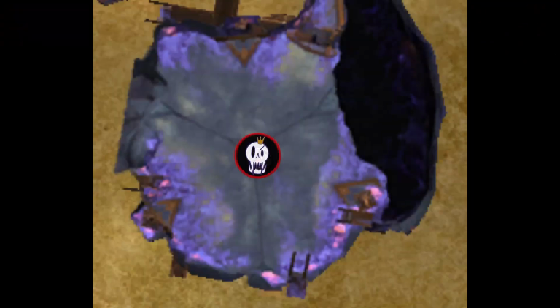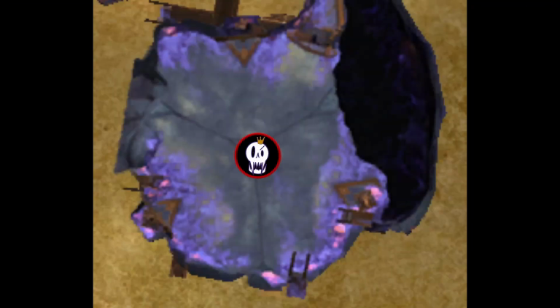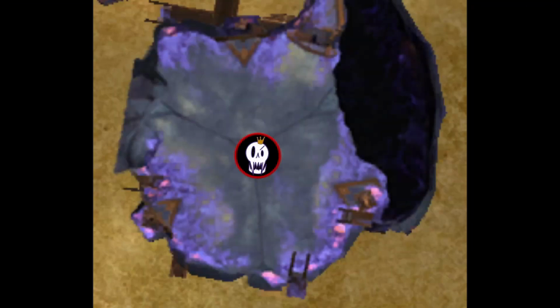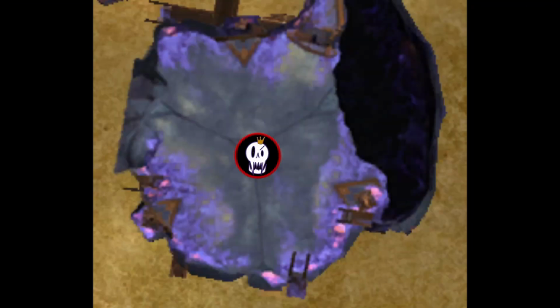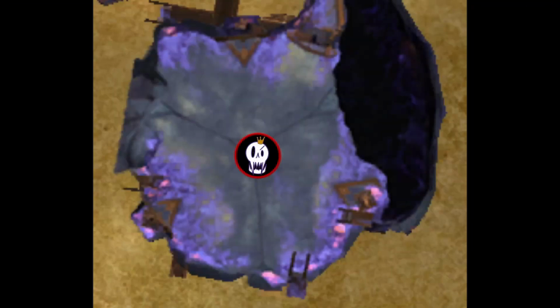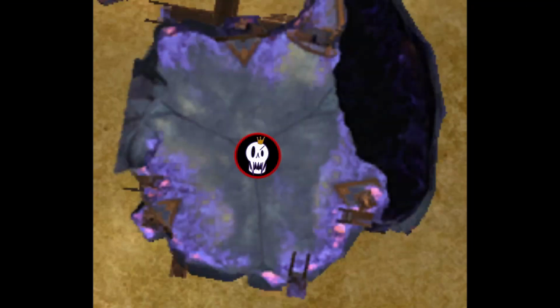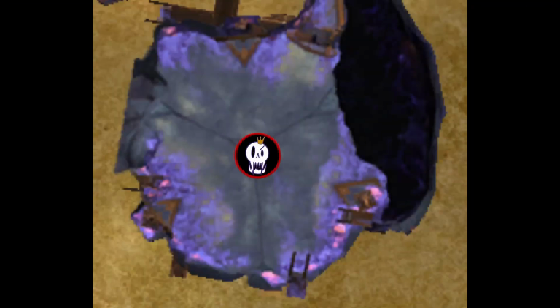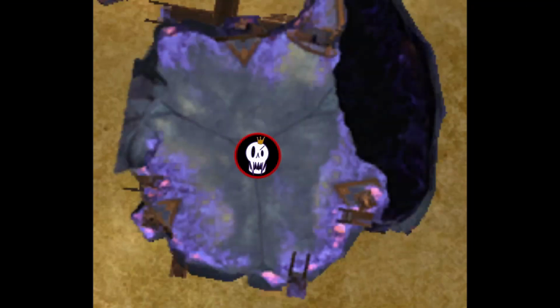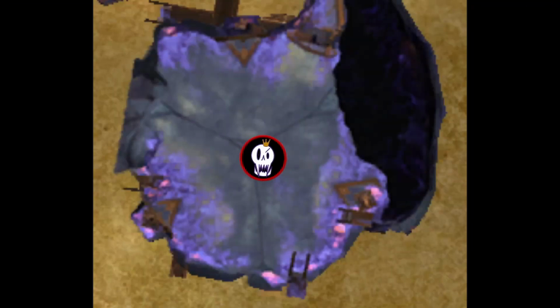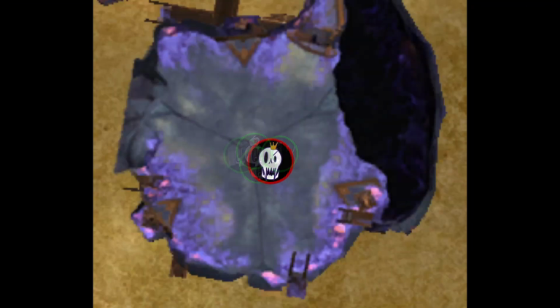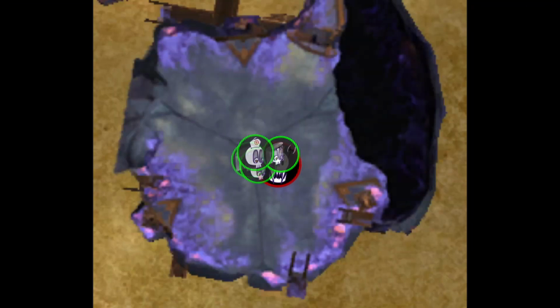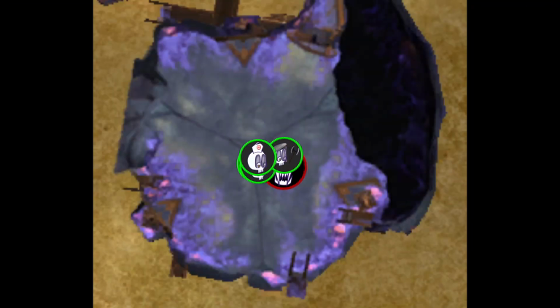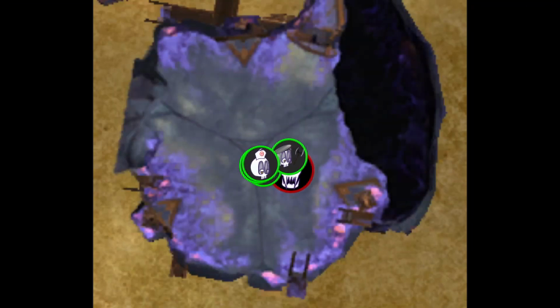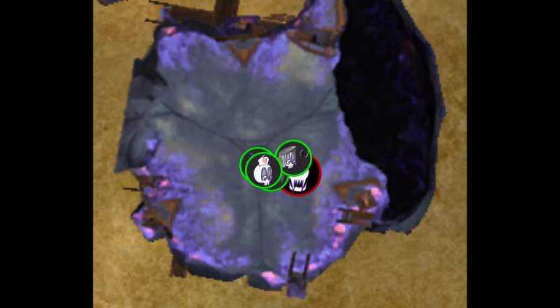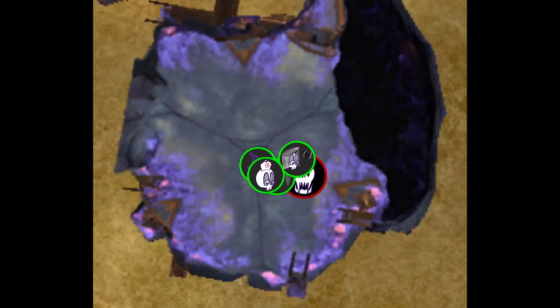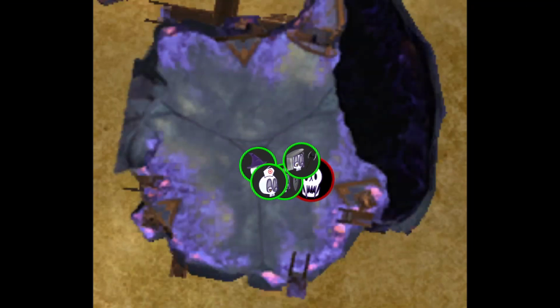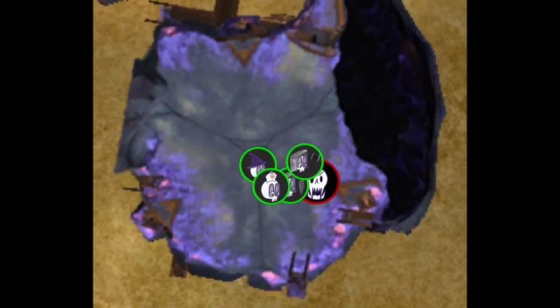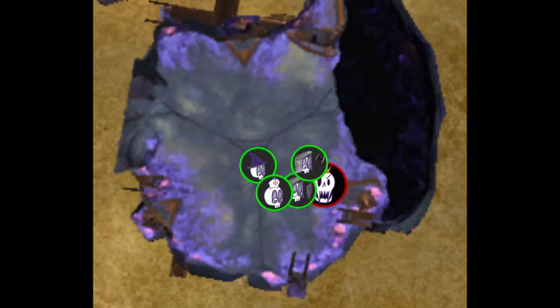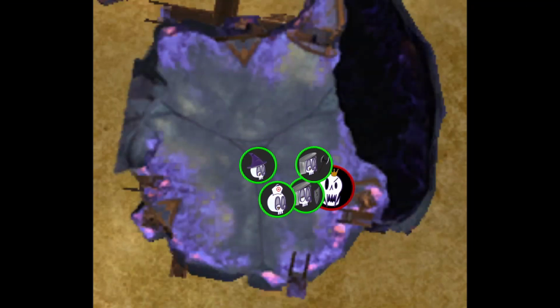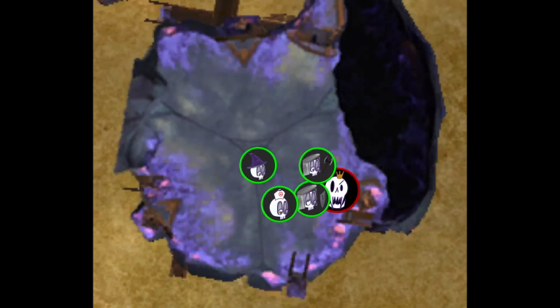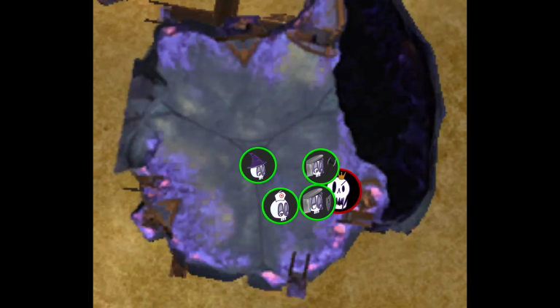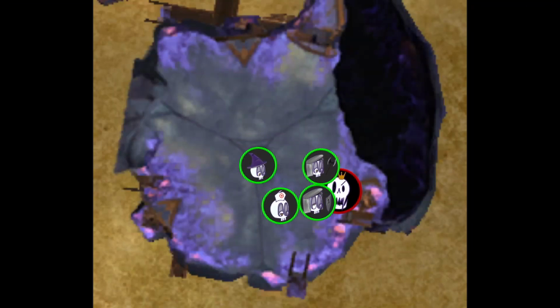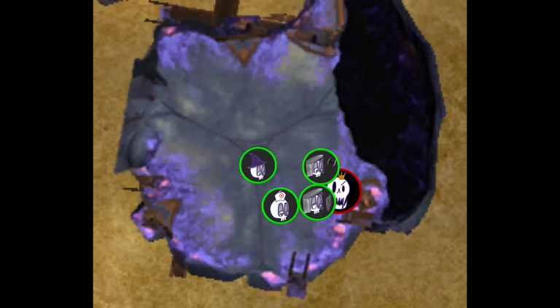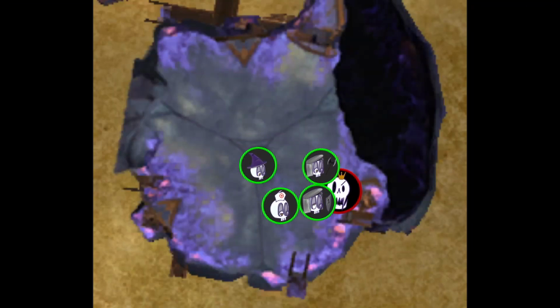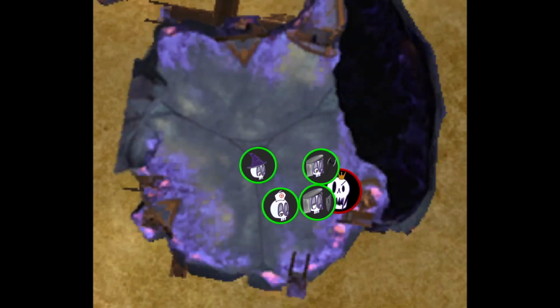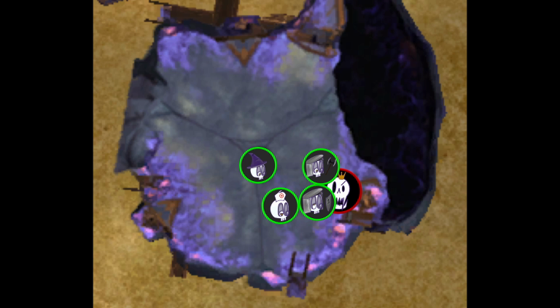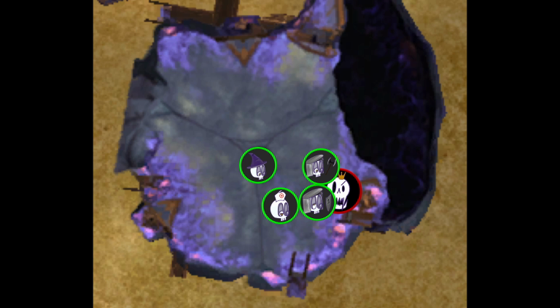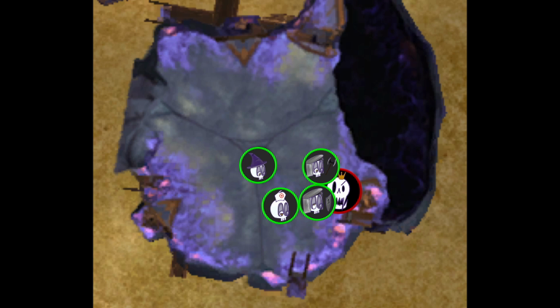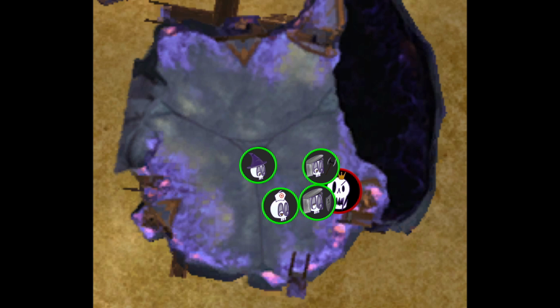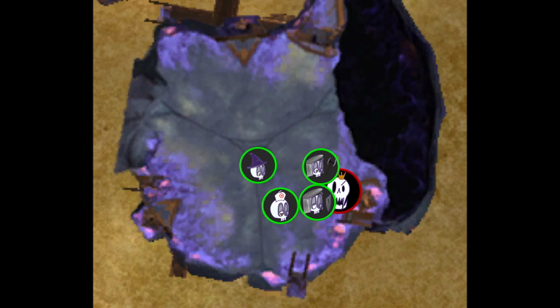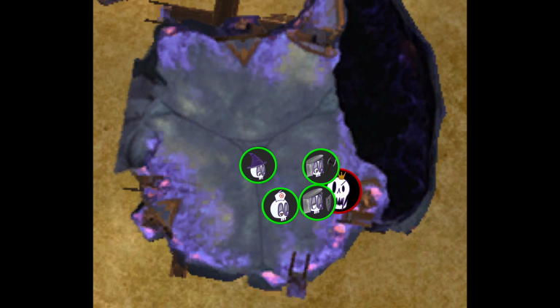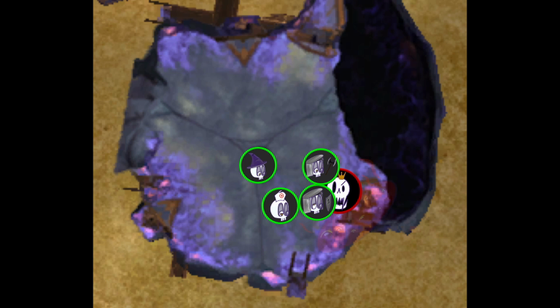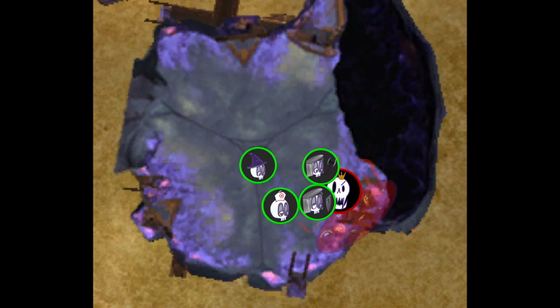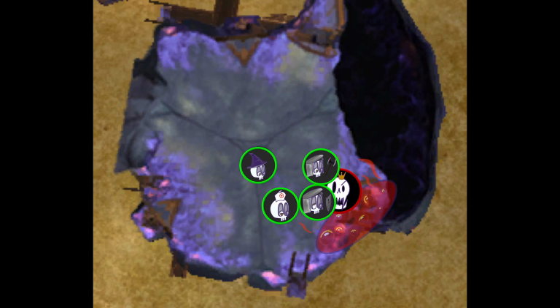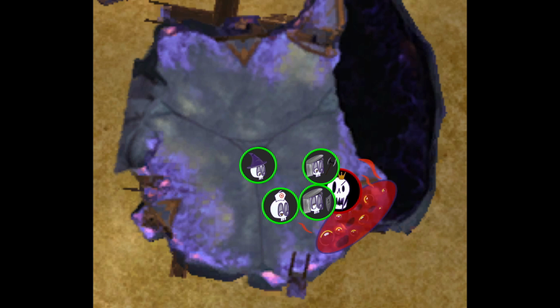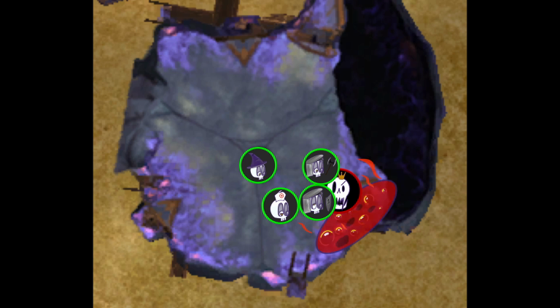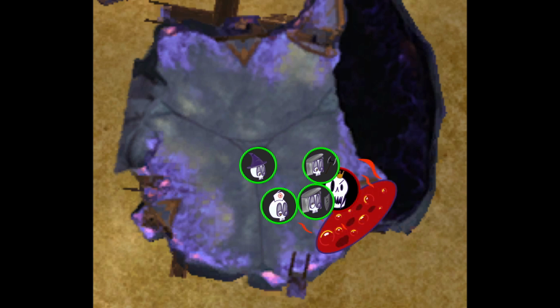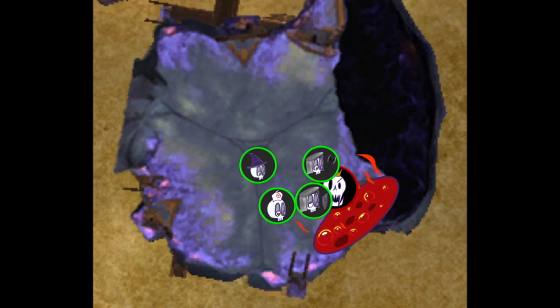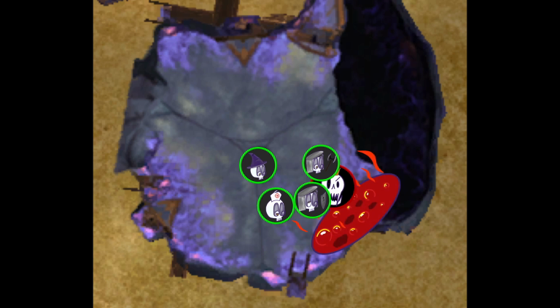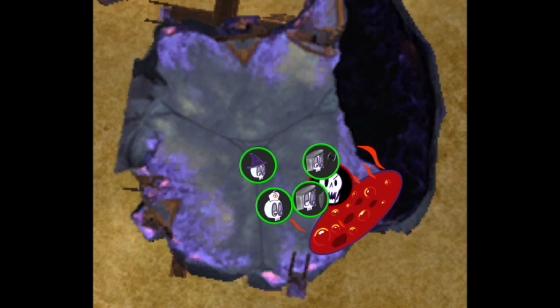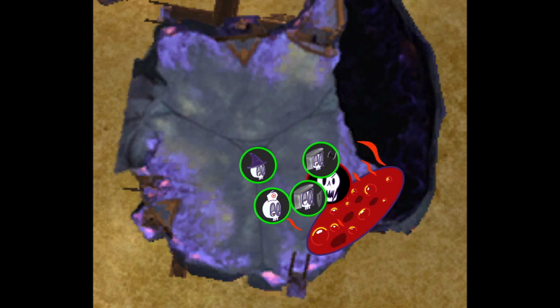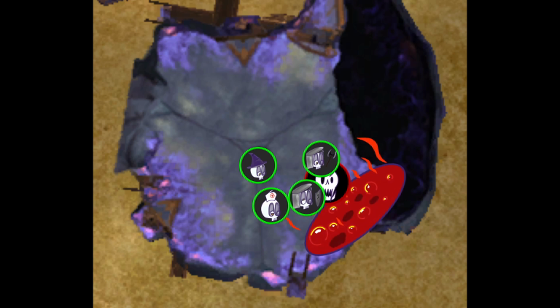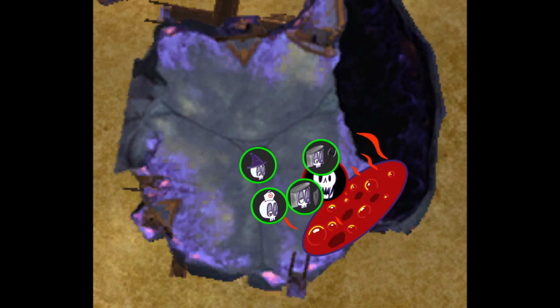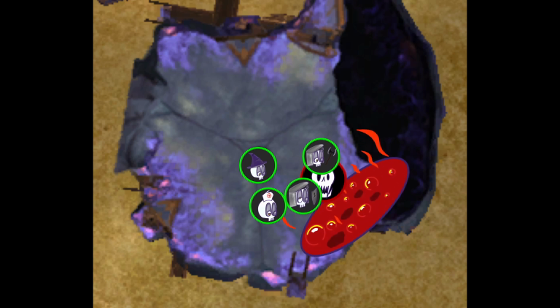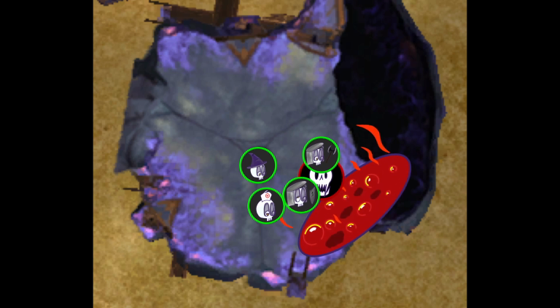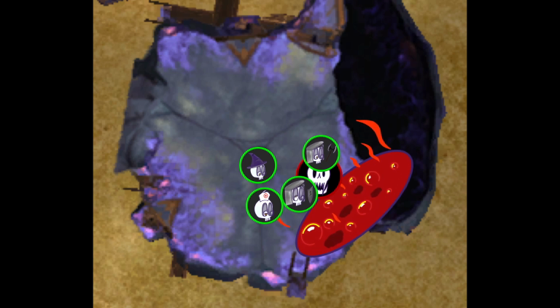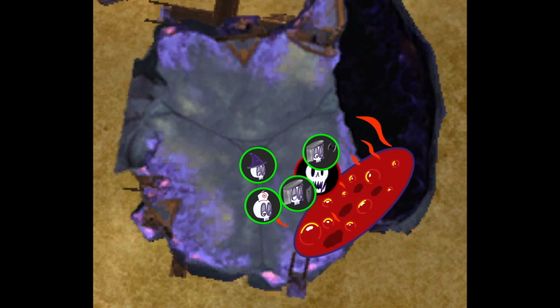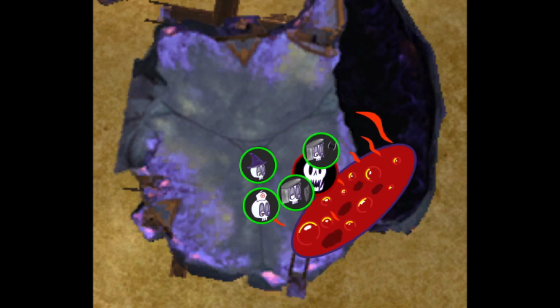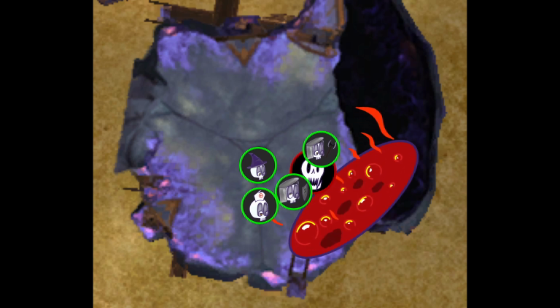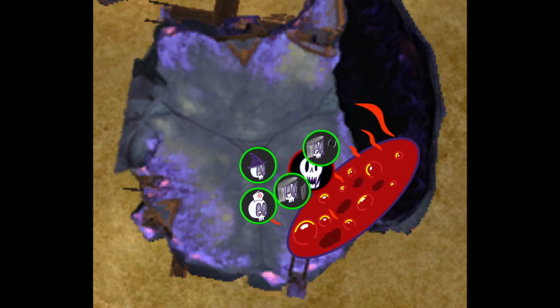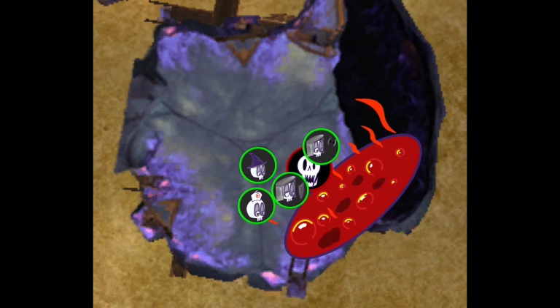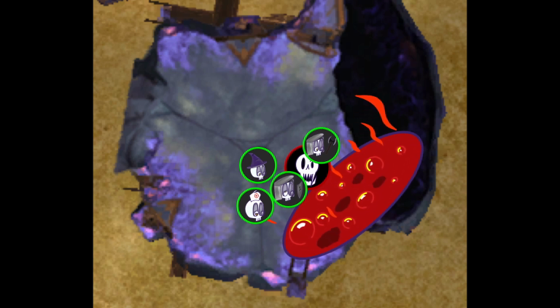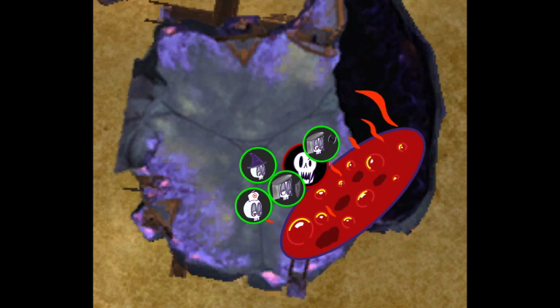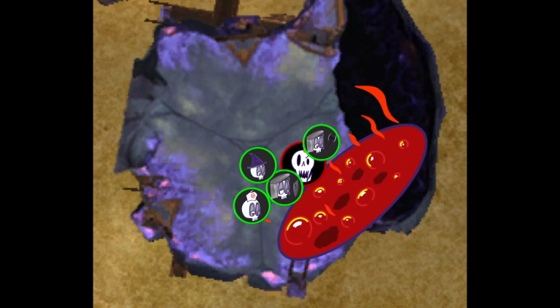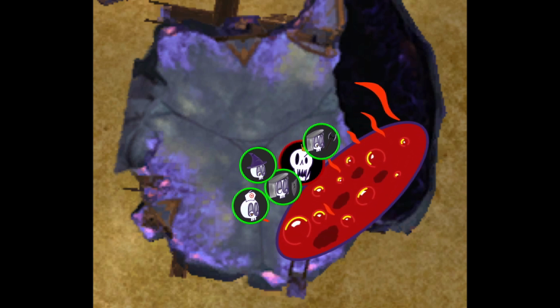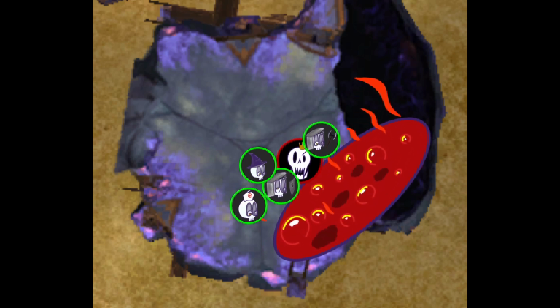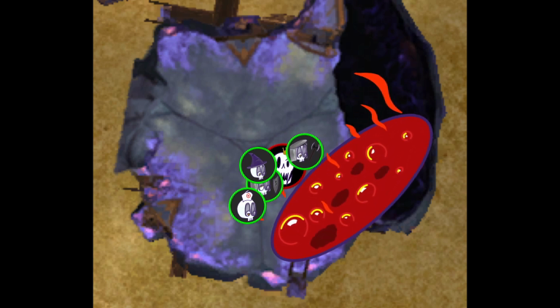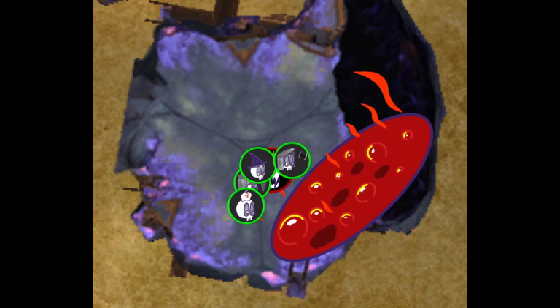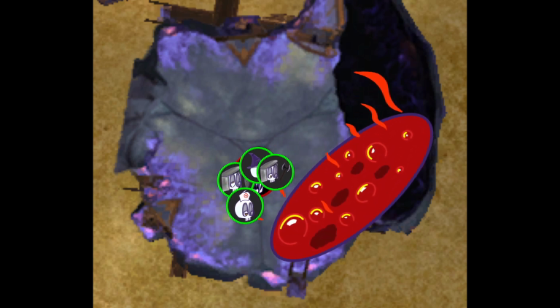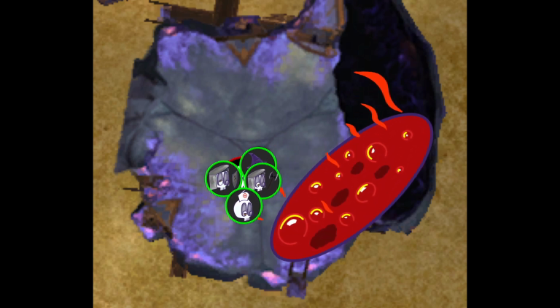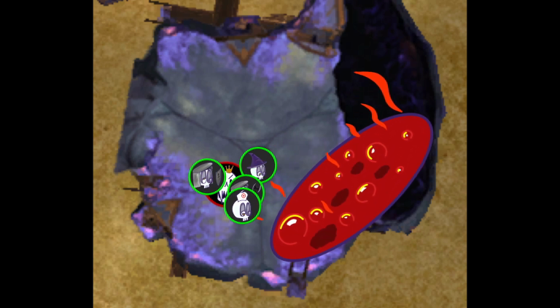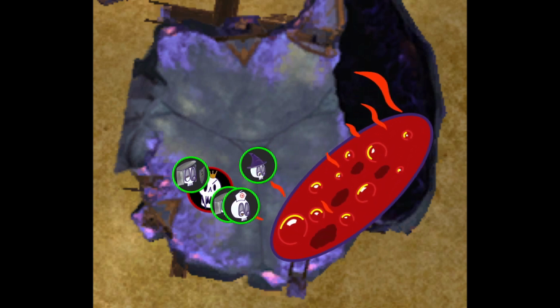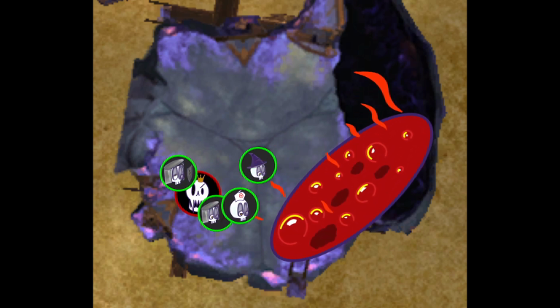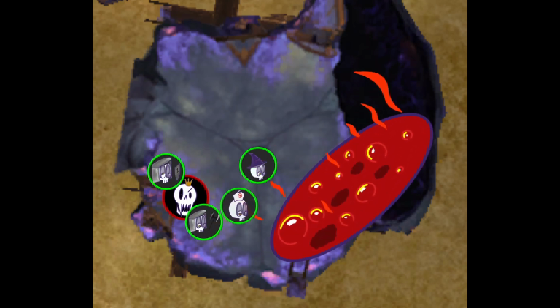POSITIONING! The boss will charge to the nearest vat. Stay near the boss as the pool grows from the vat. When the area is full, move to the next vat.